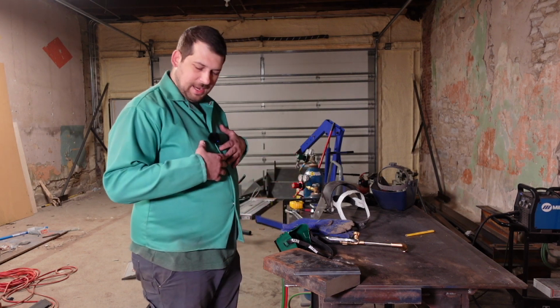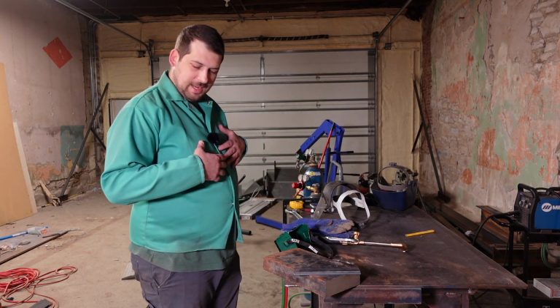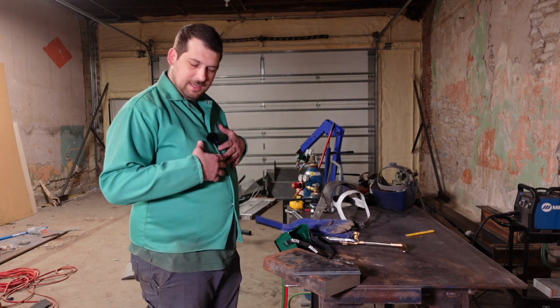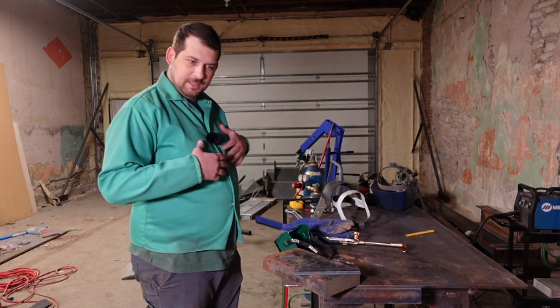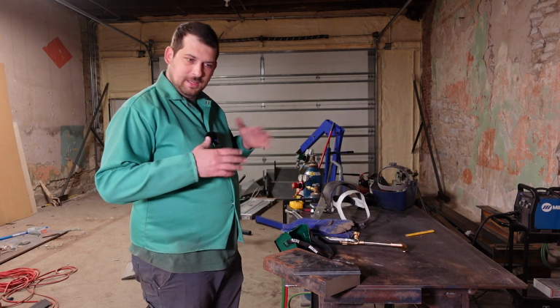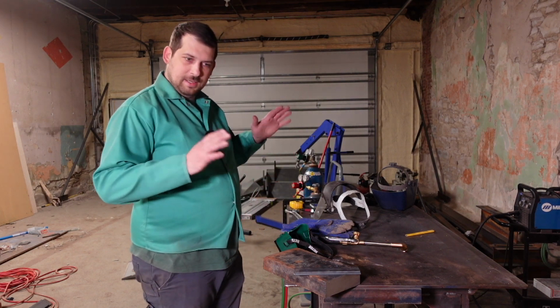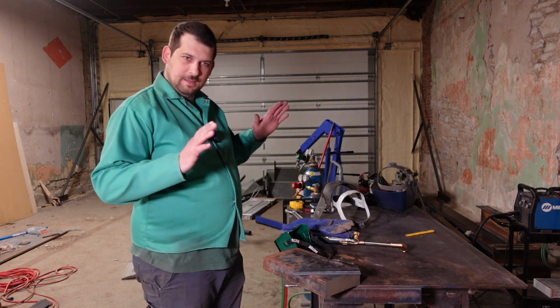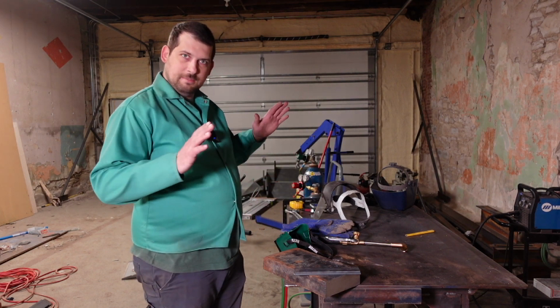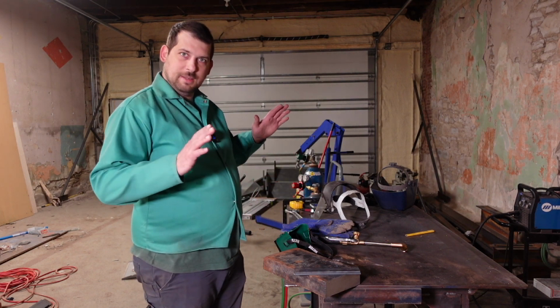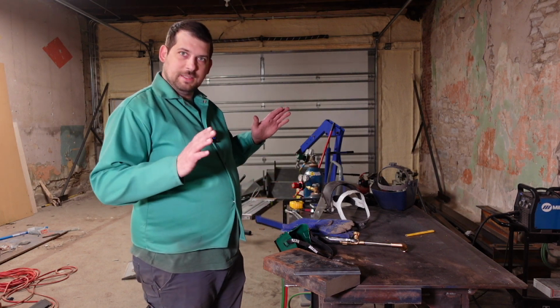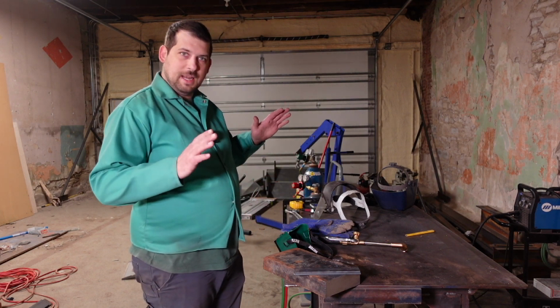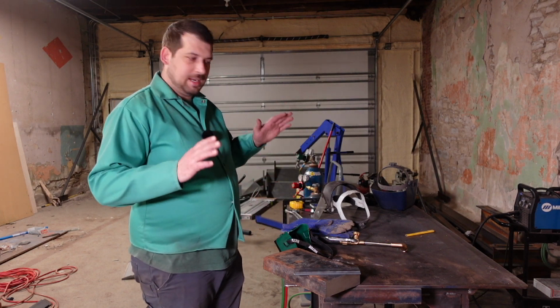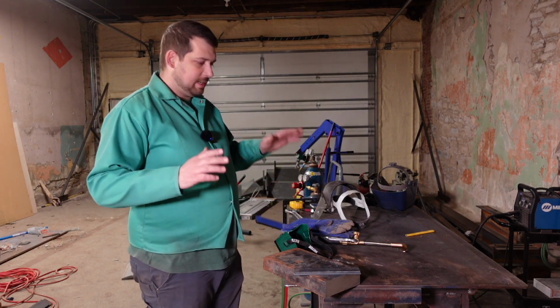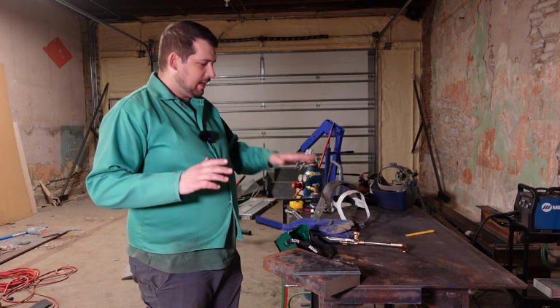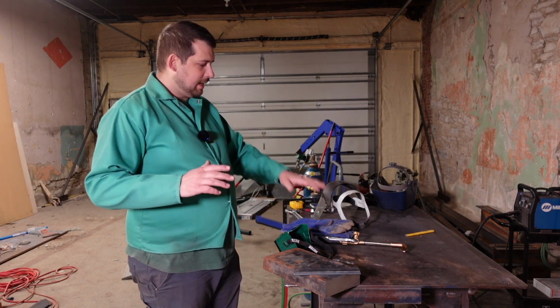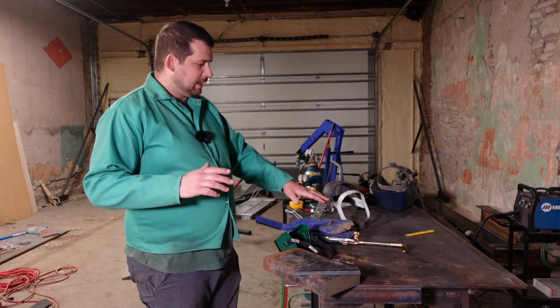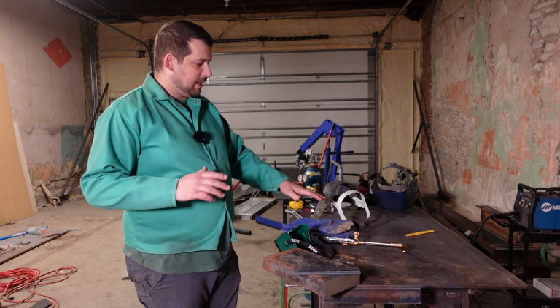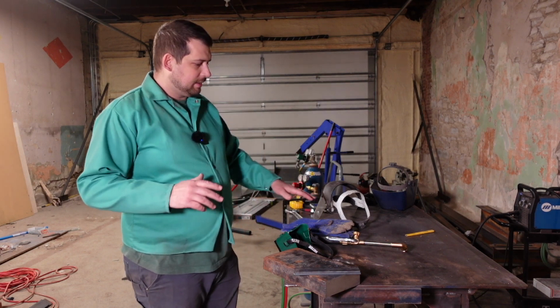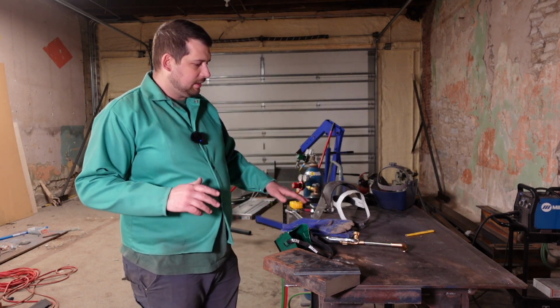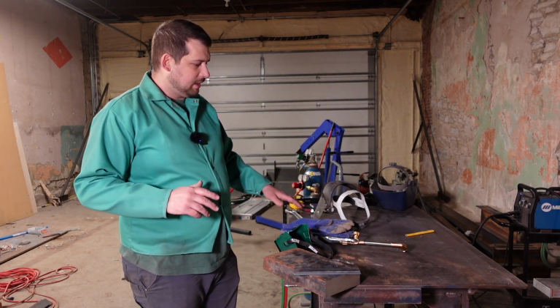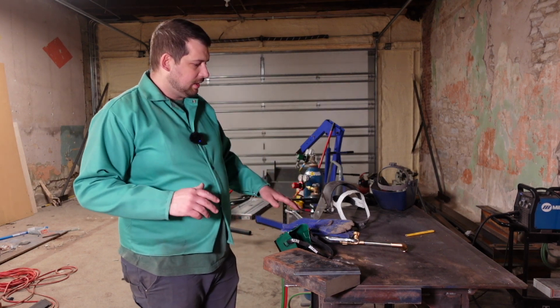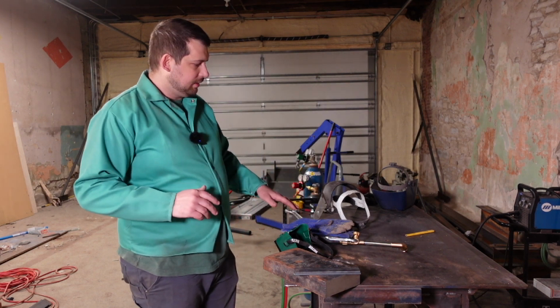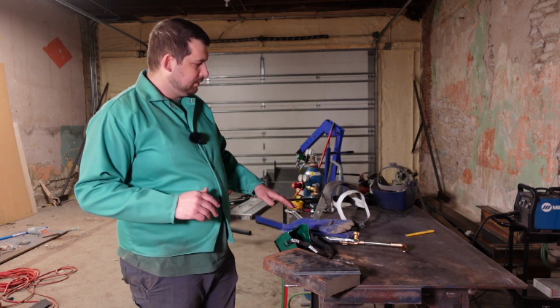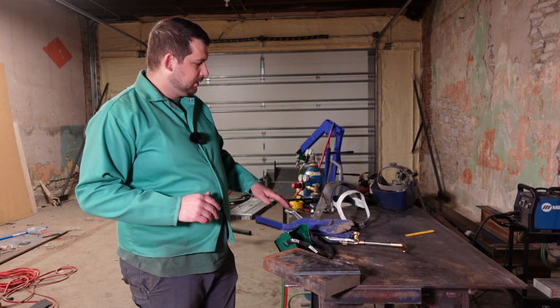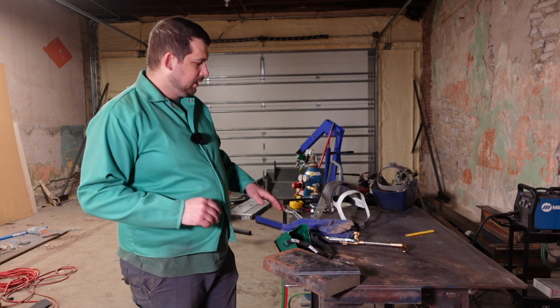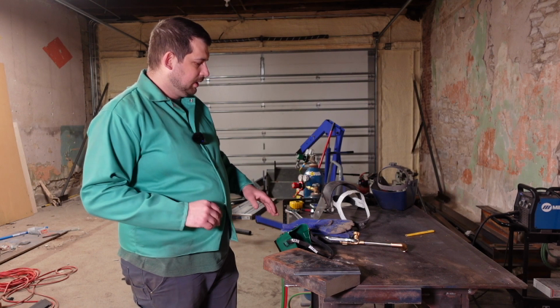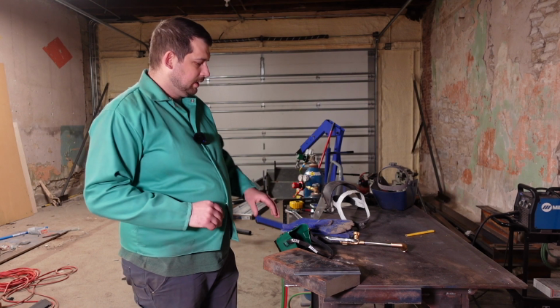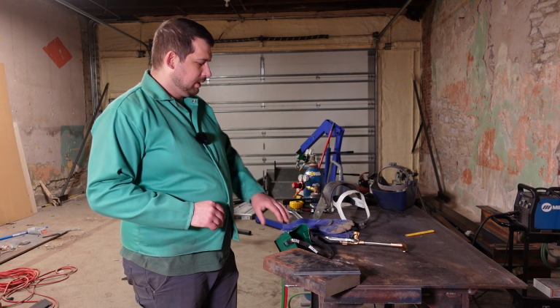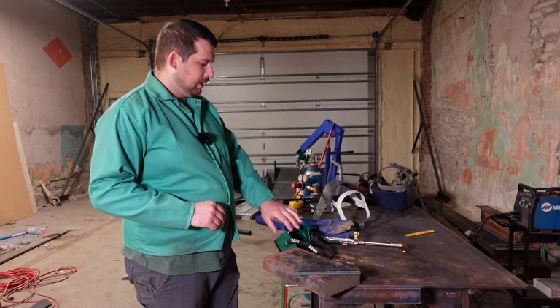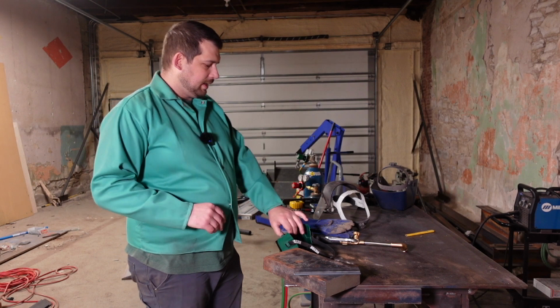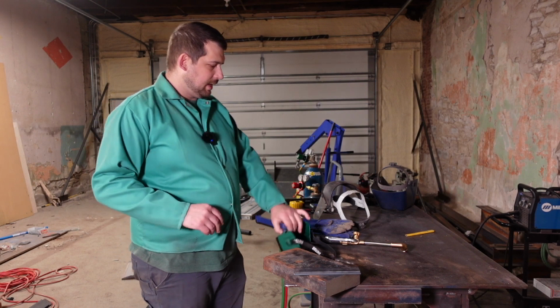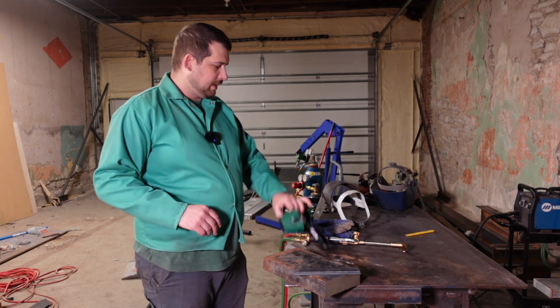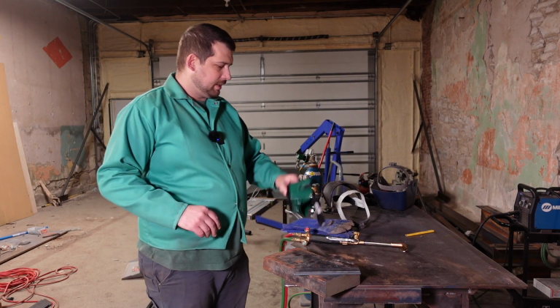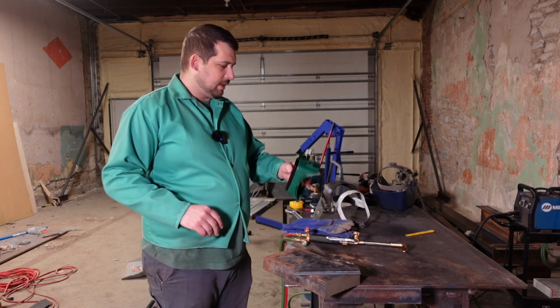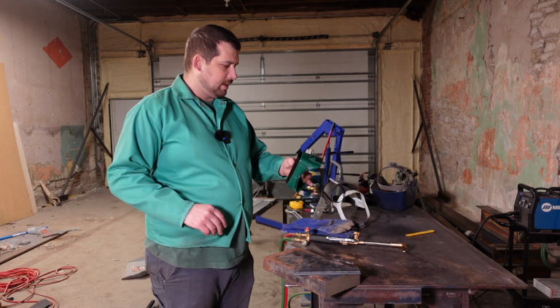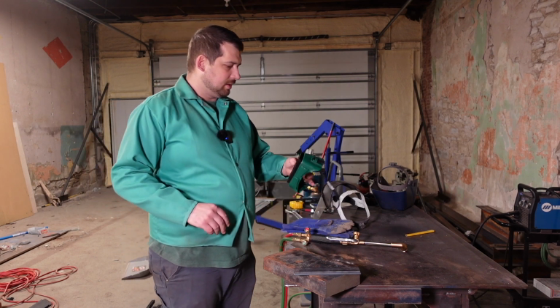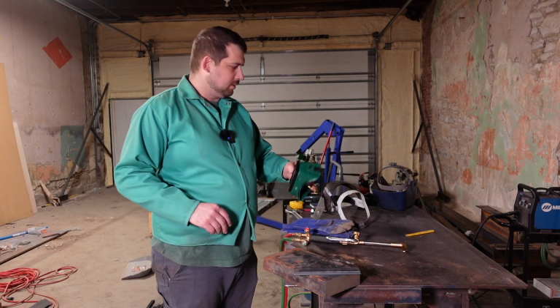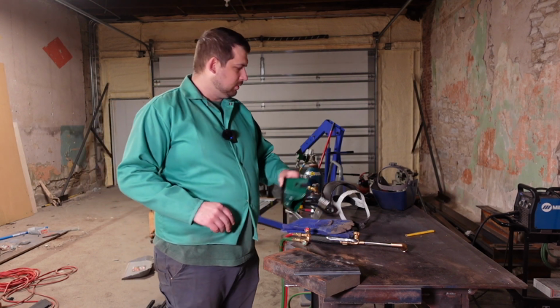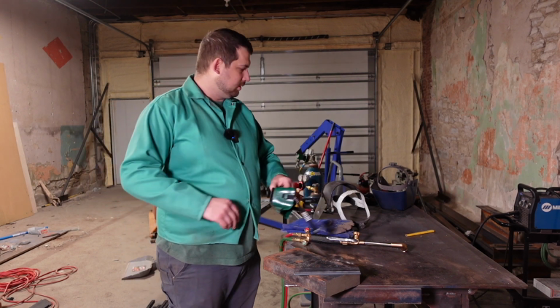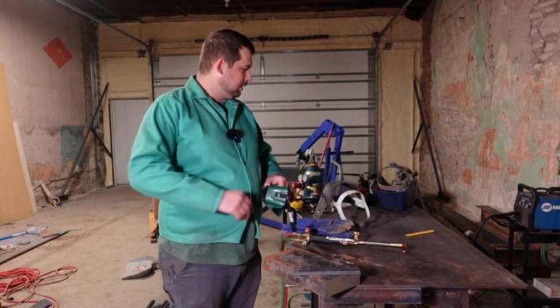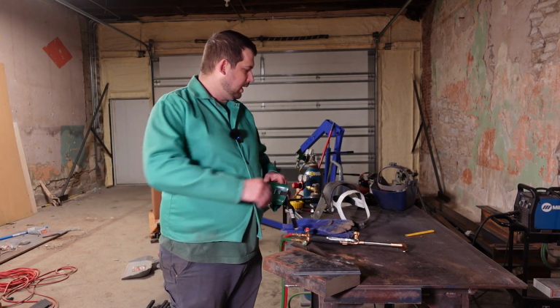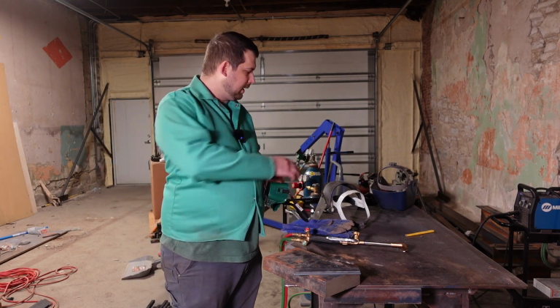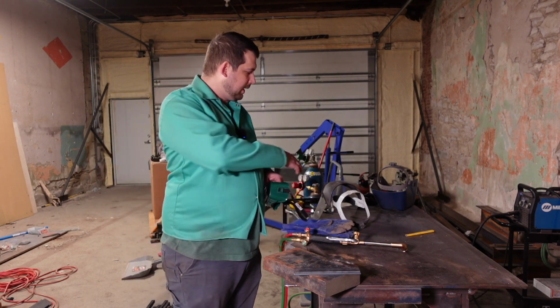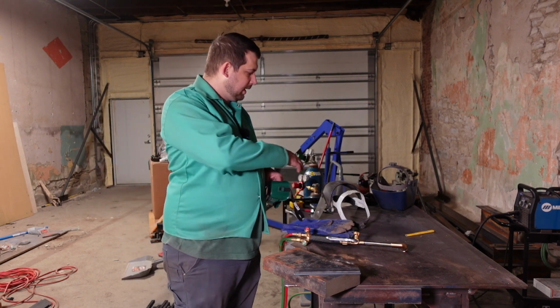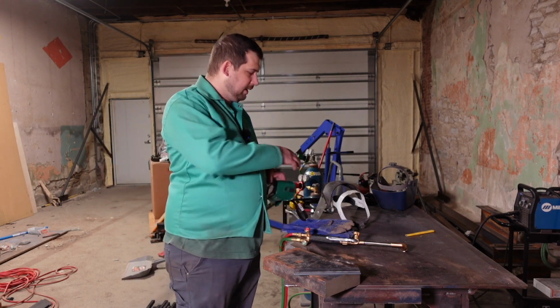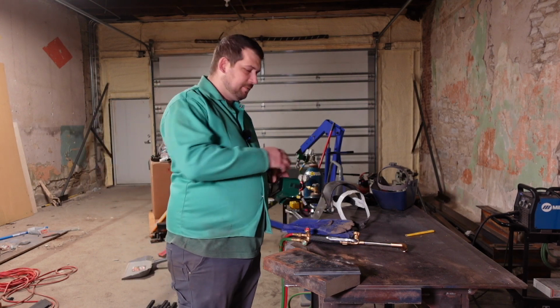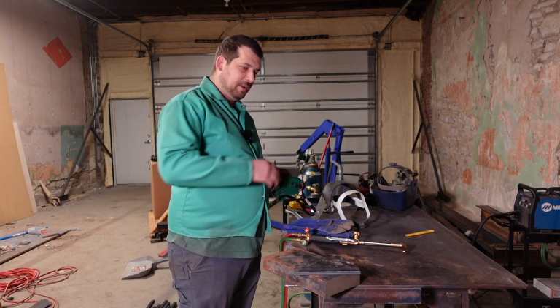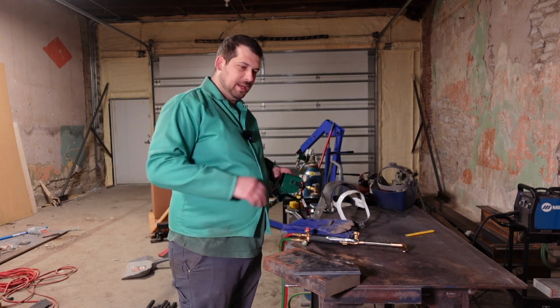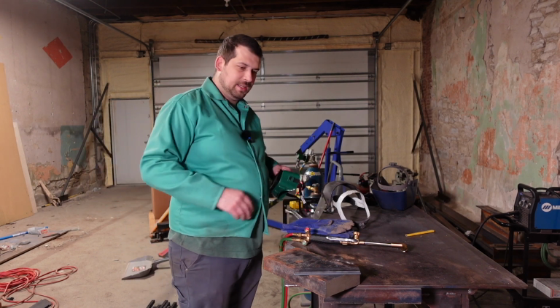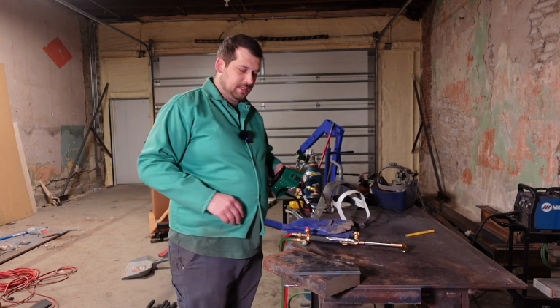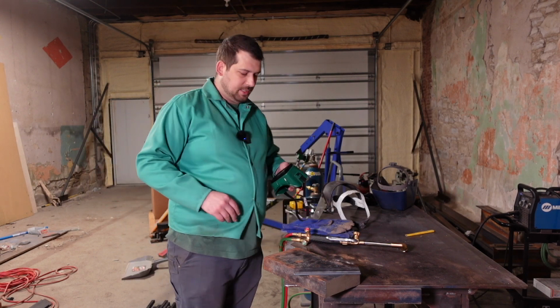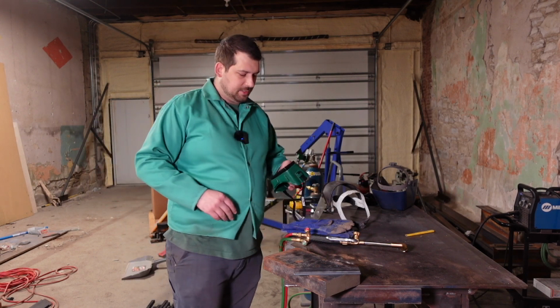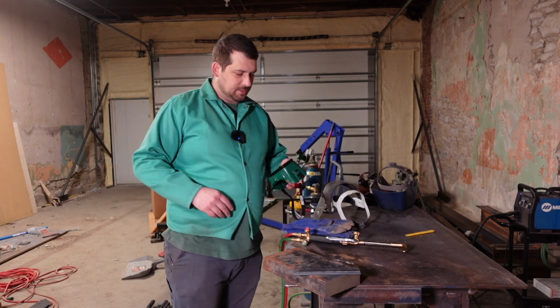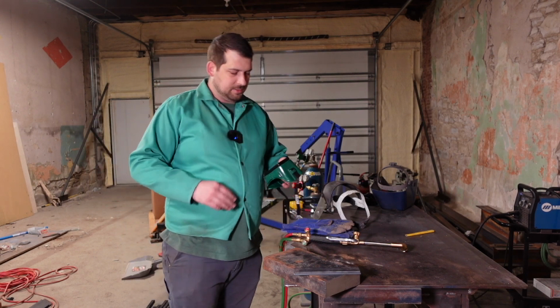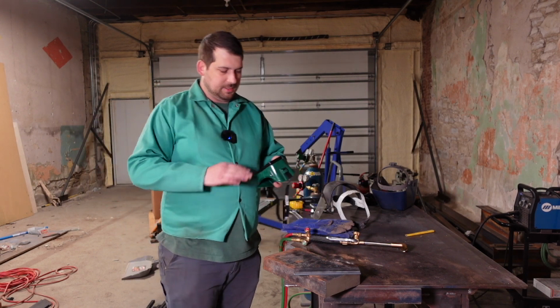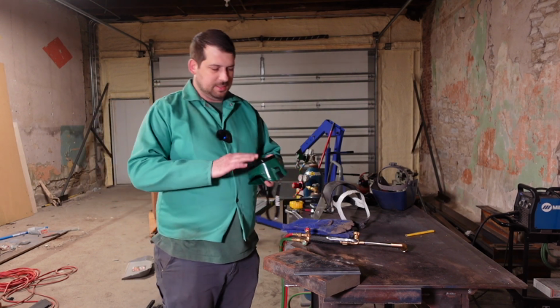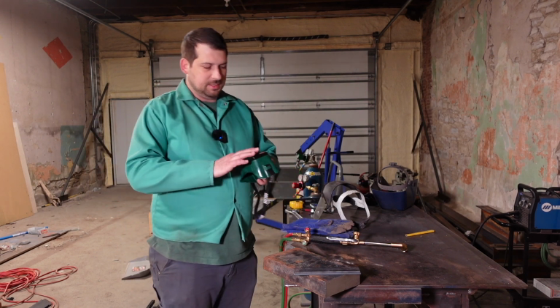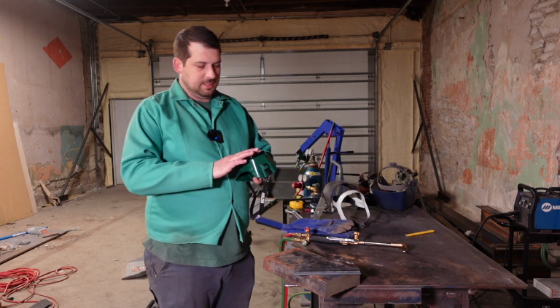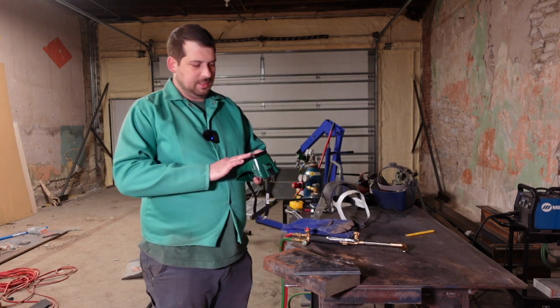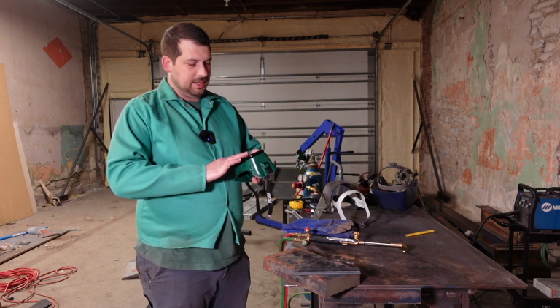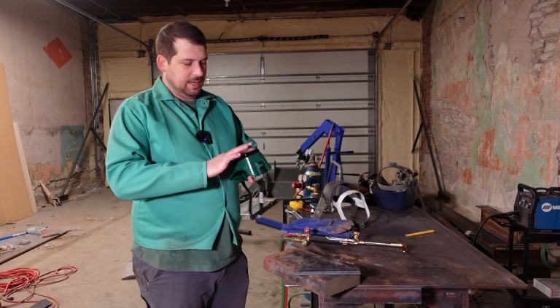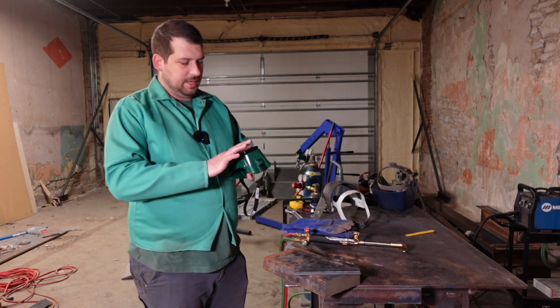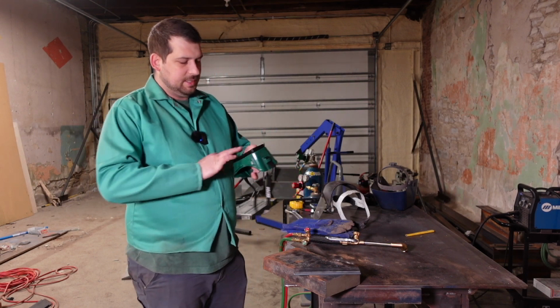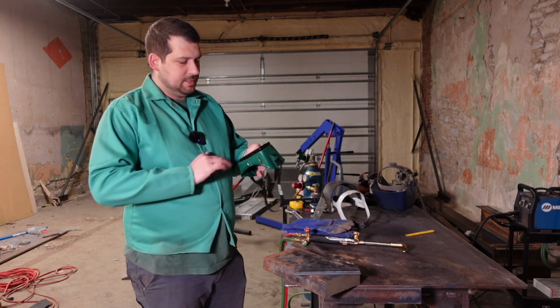I got all my PPE: I got my jacket, I got gloves, I got goggles, and I got a face shield just in case.